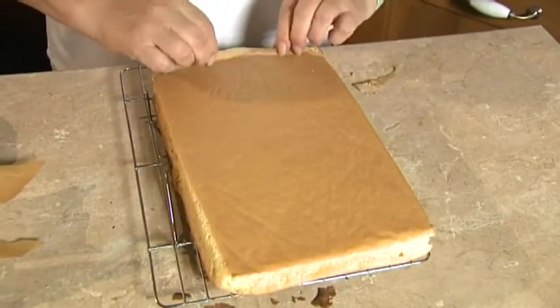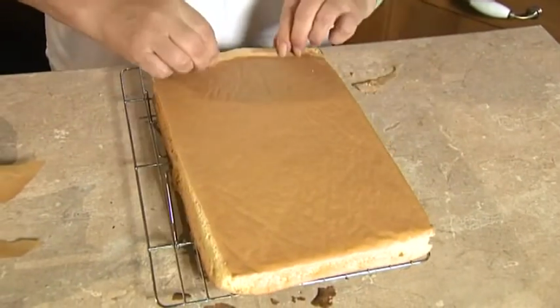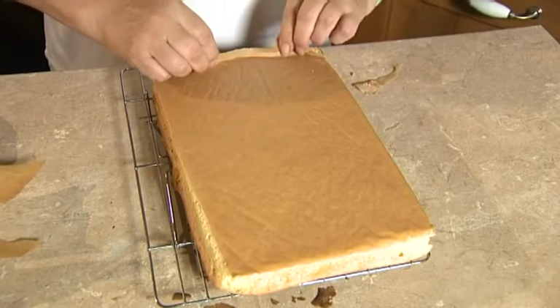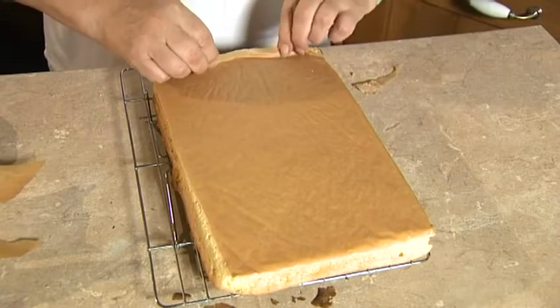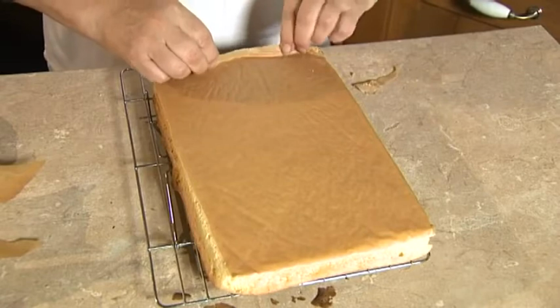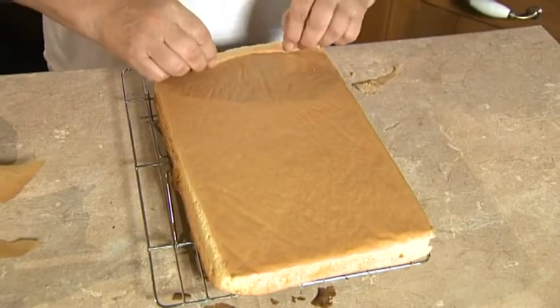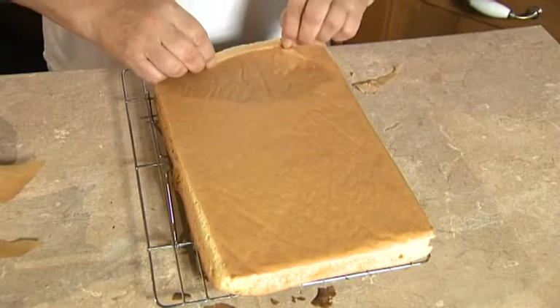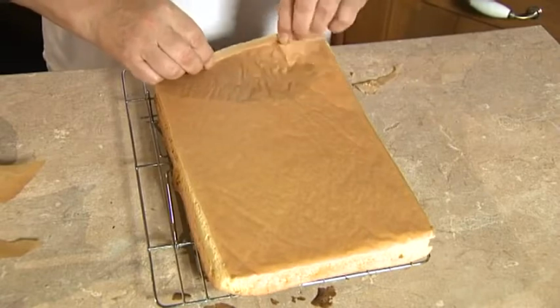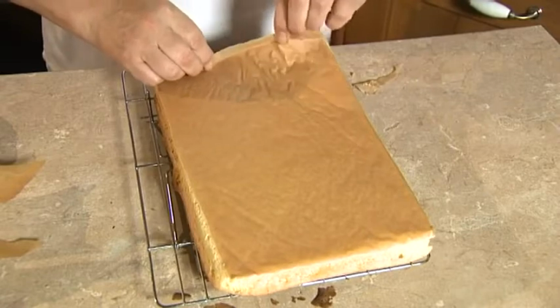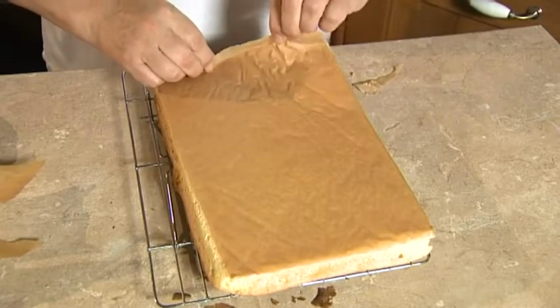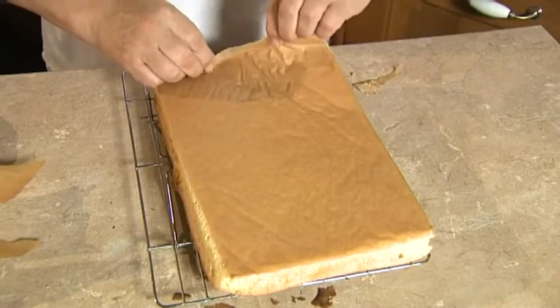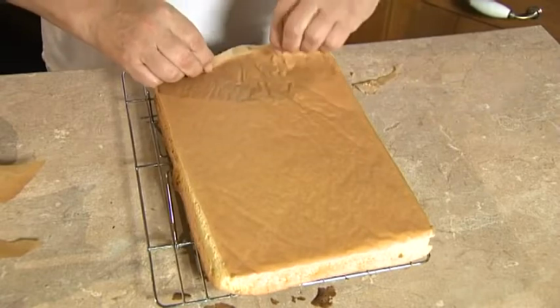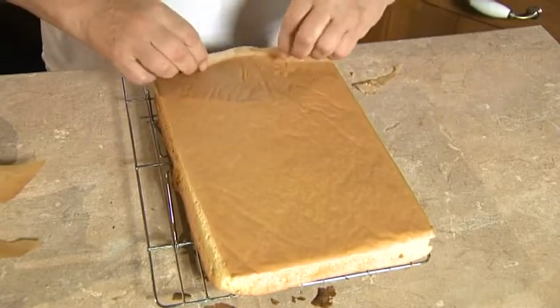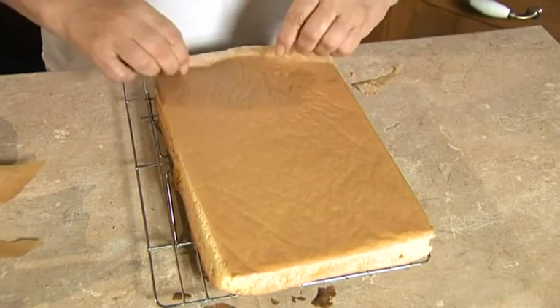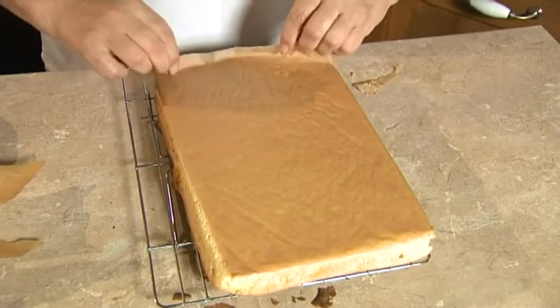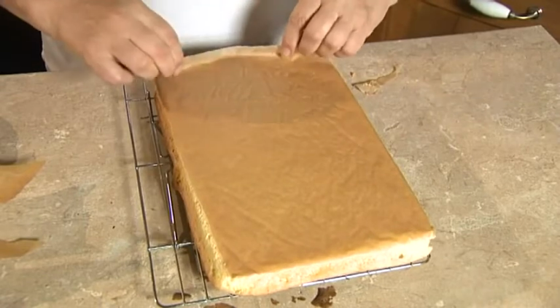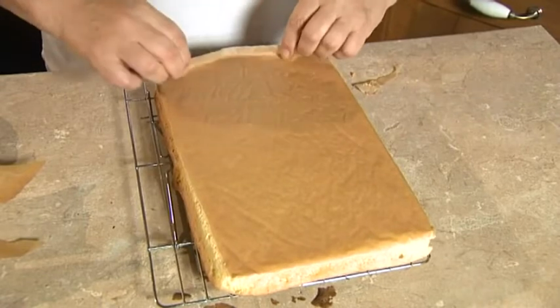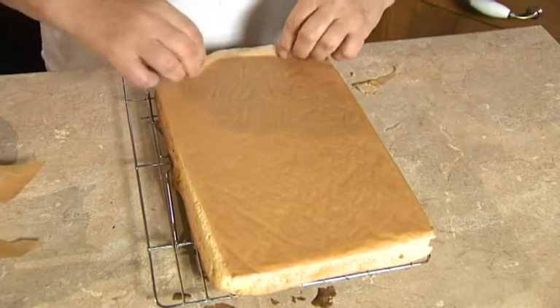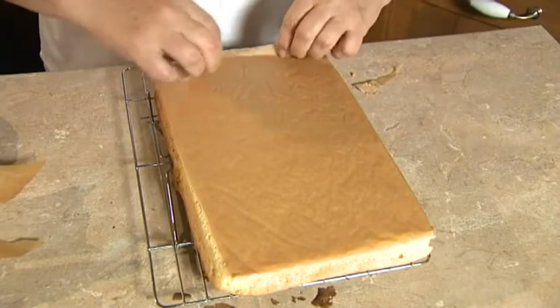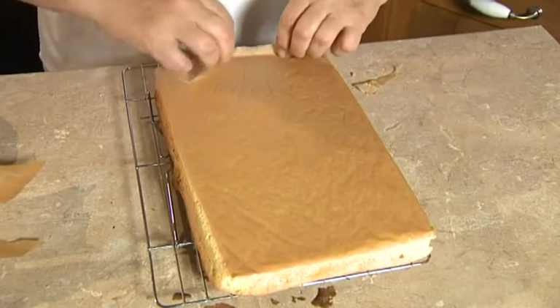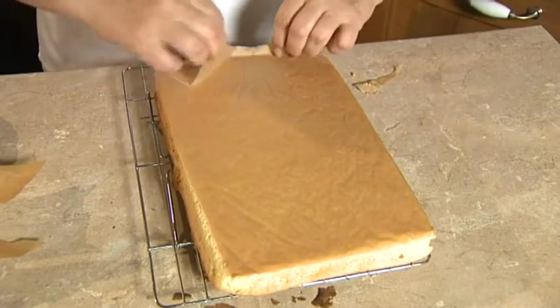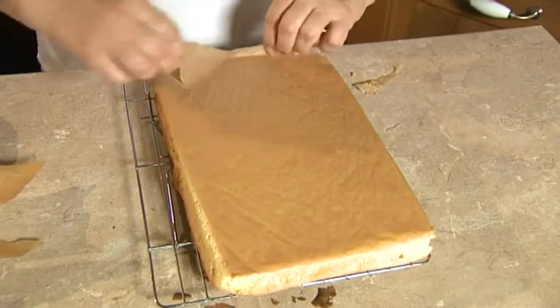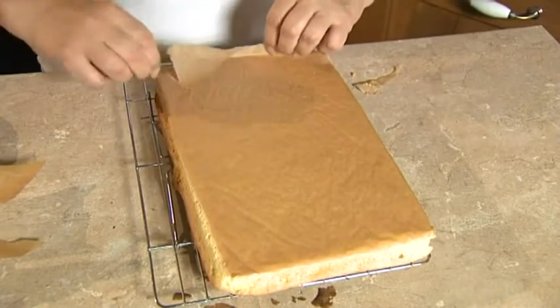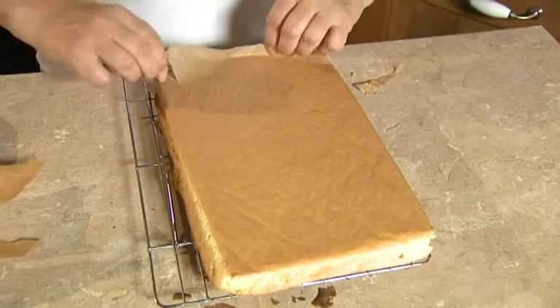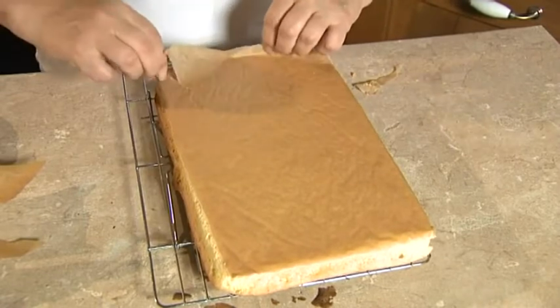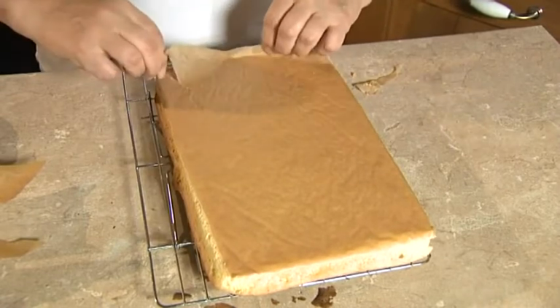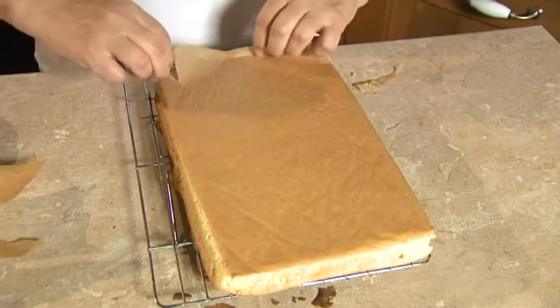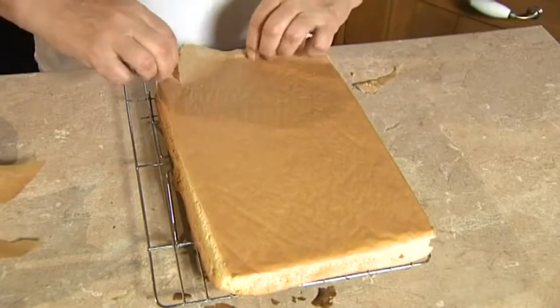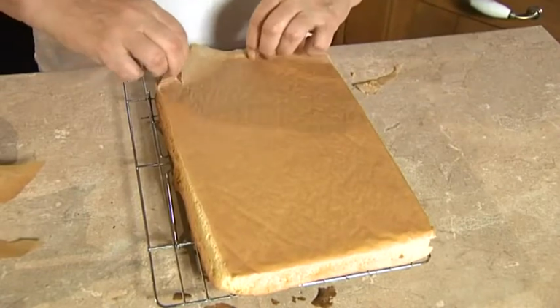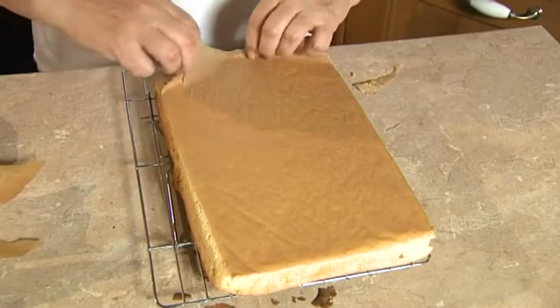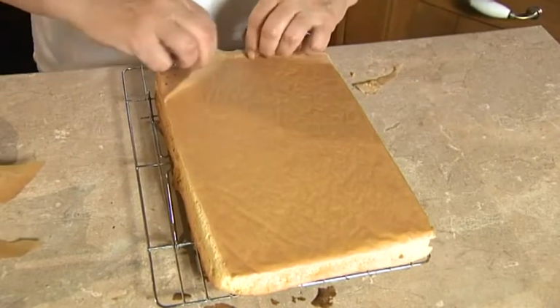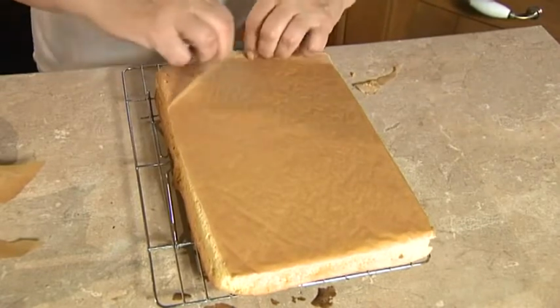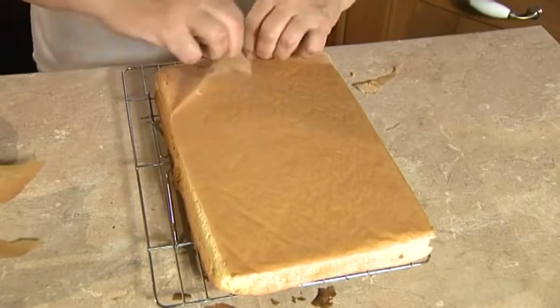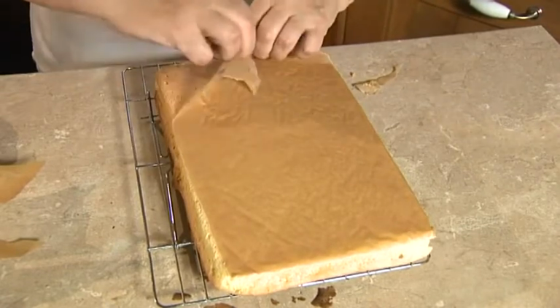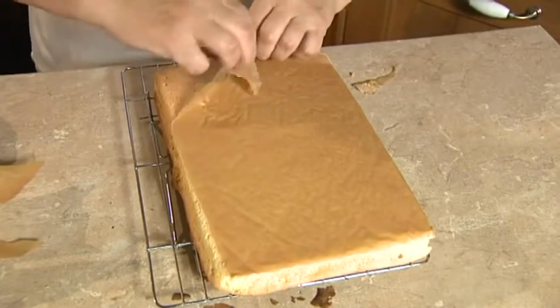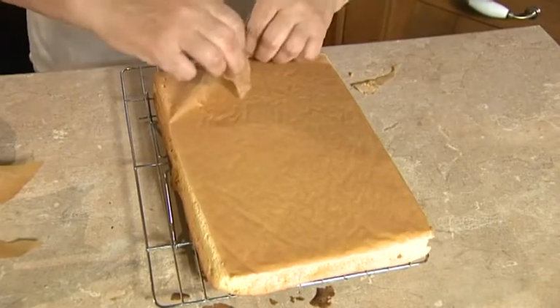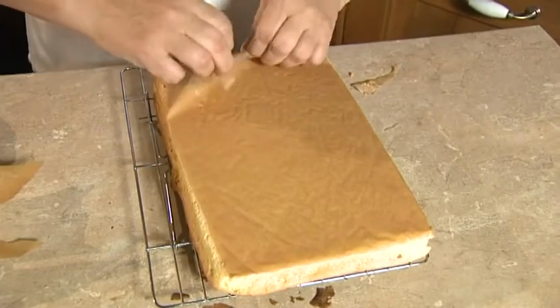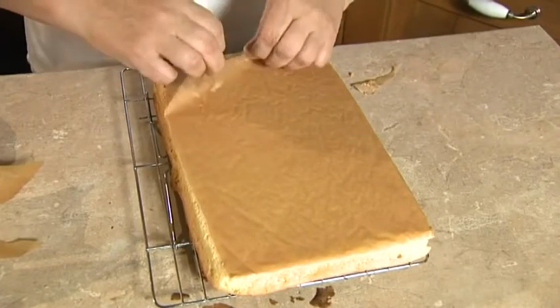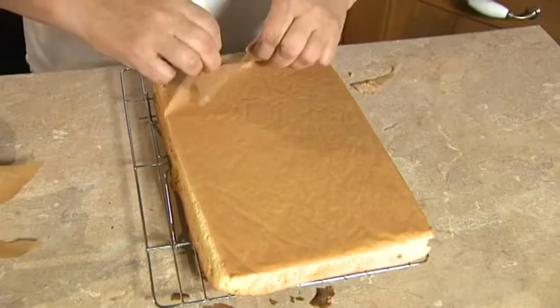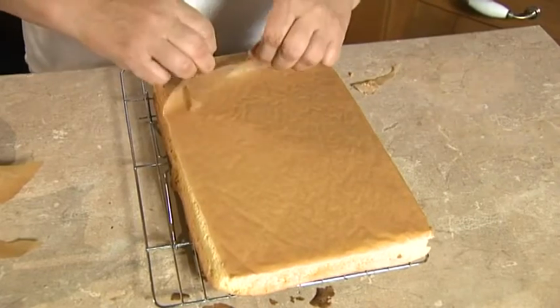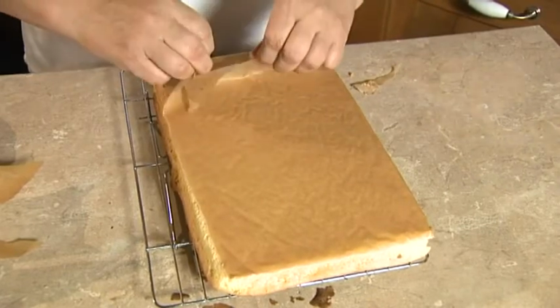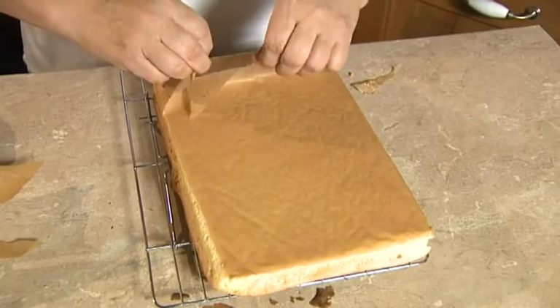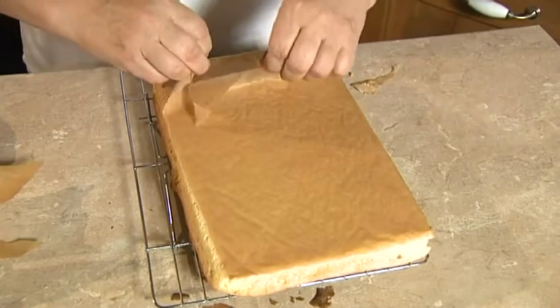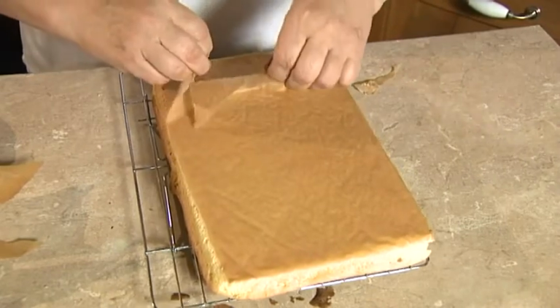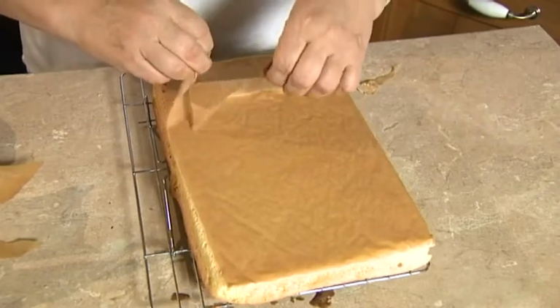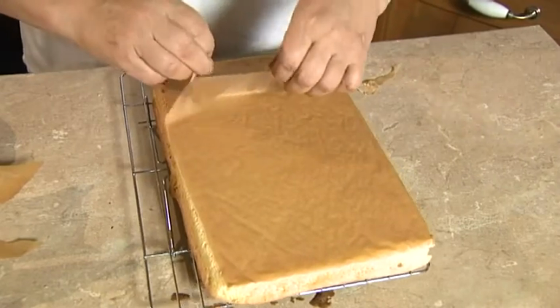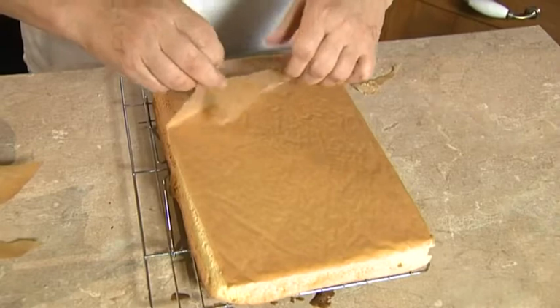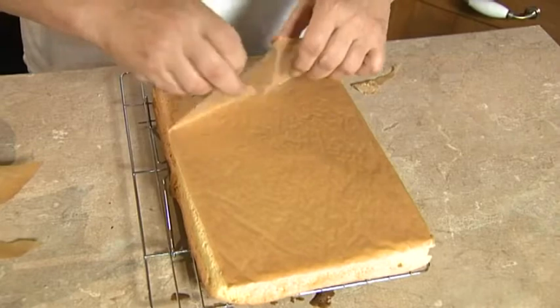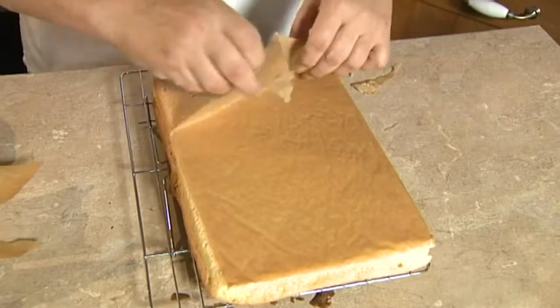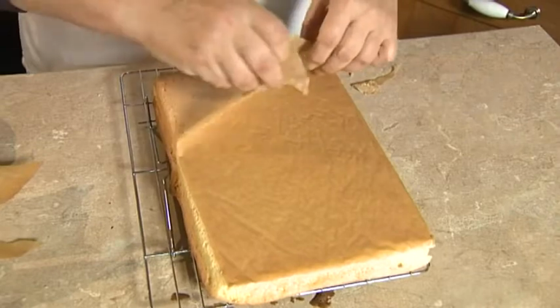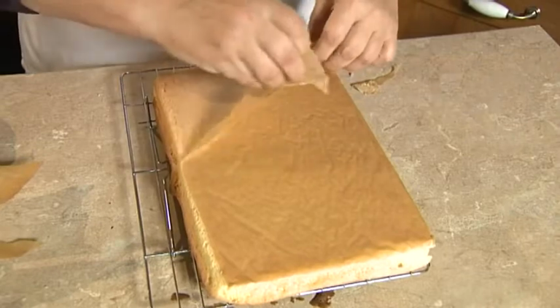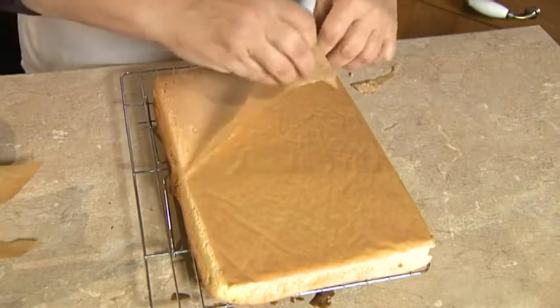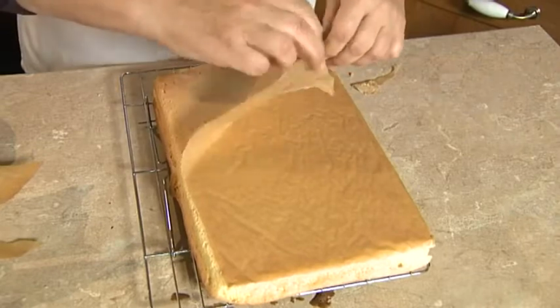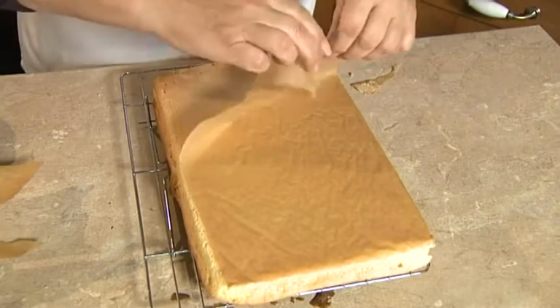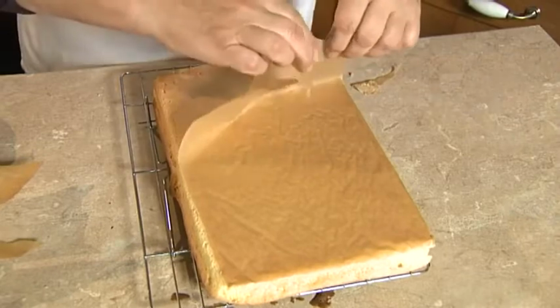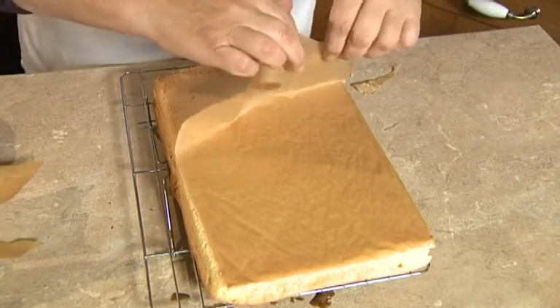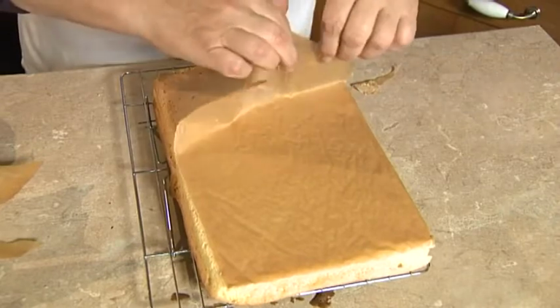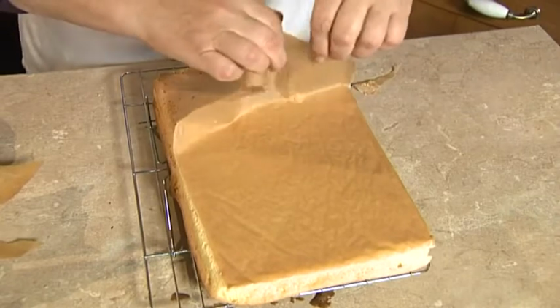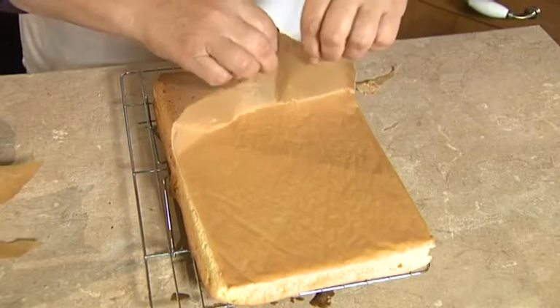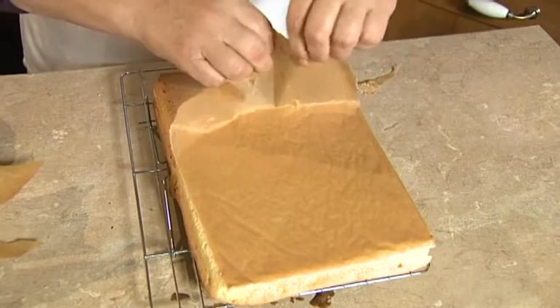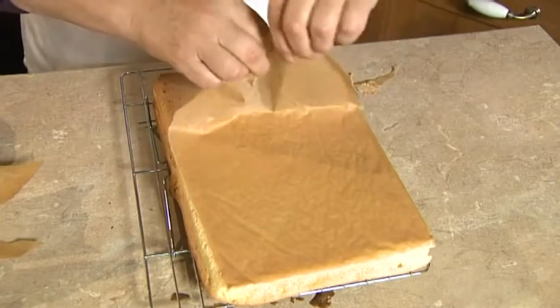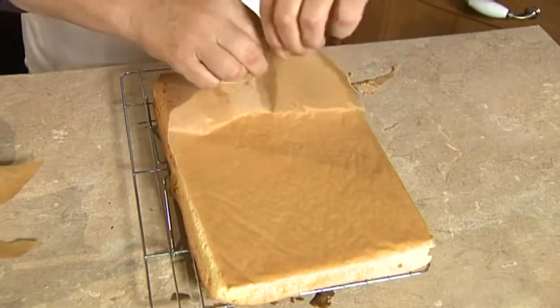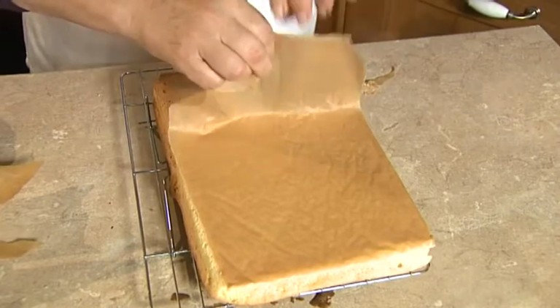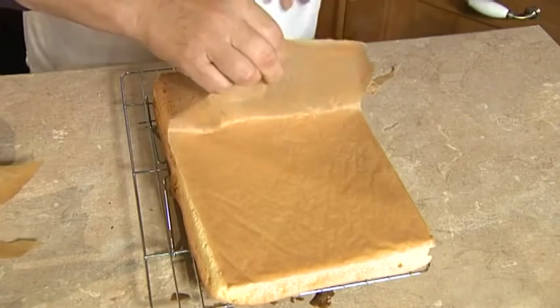So you start by, as I've done there, peeling the paper from the four sides and then just gently do the top or the bottom.